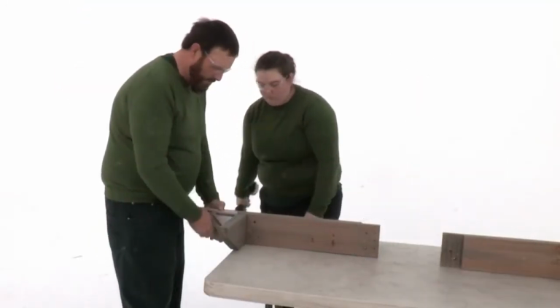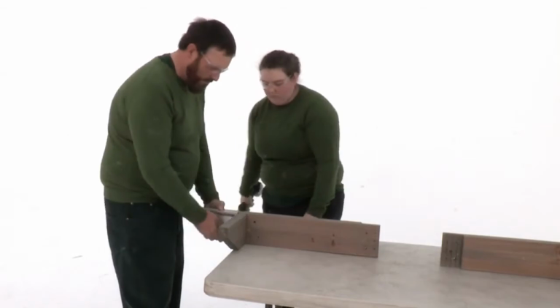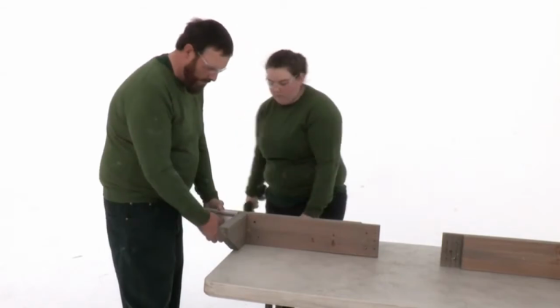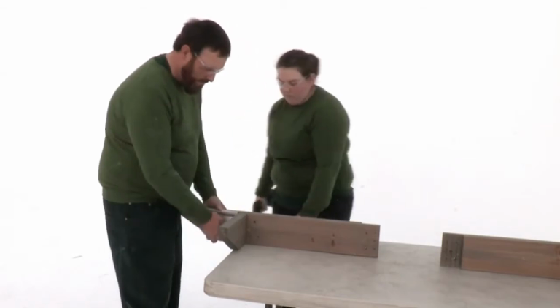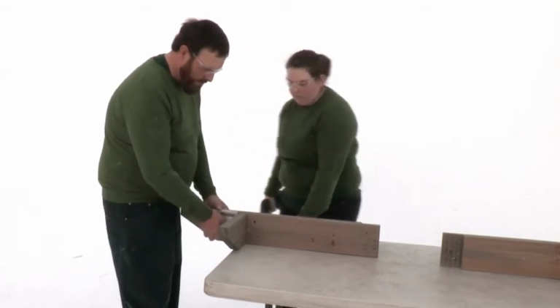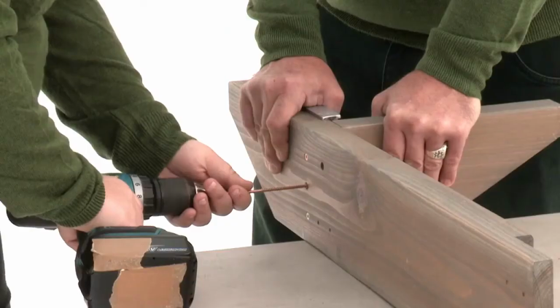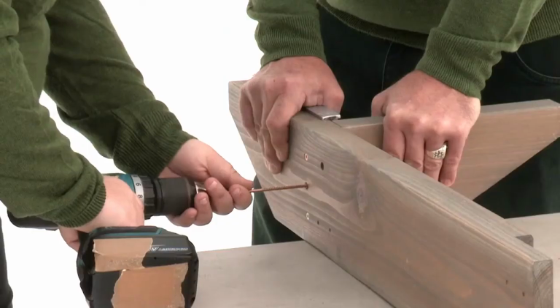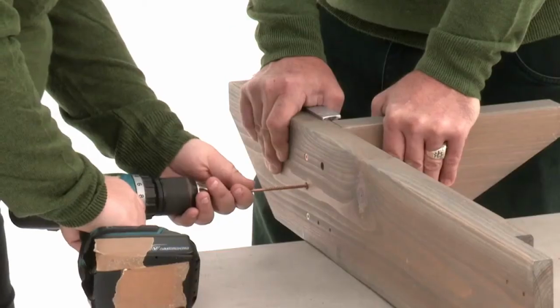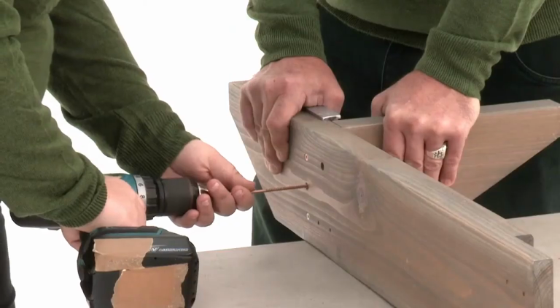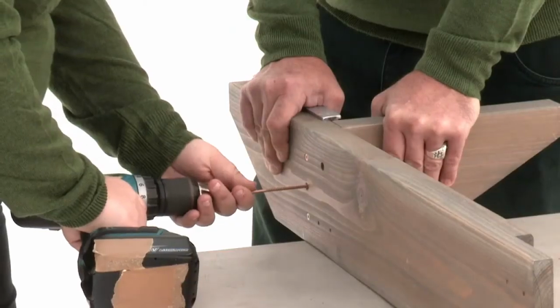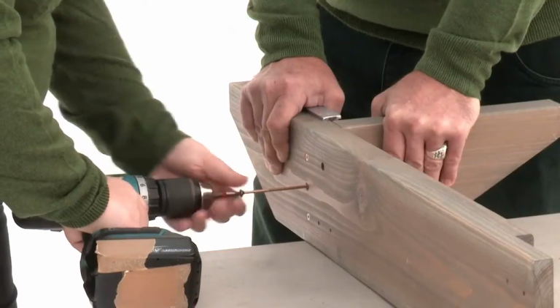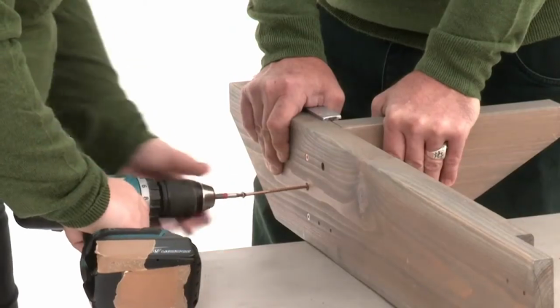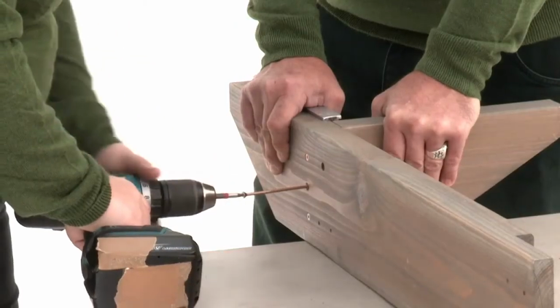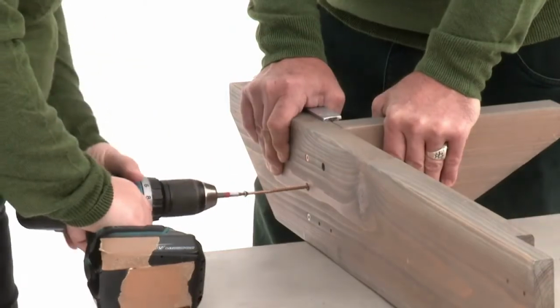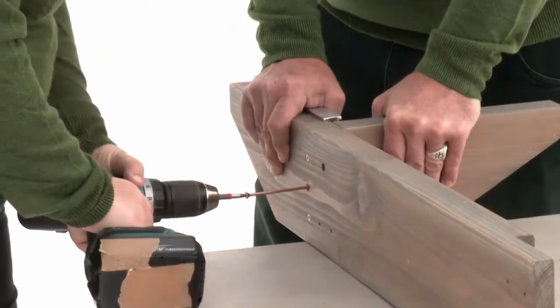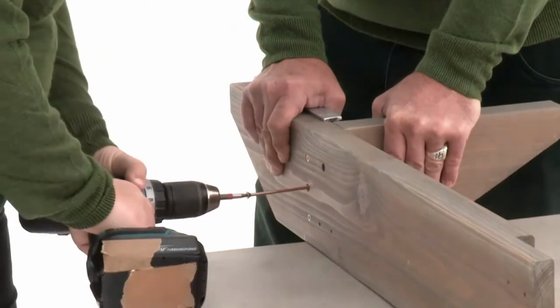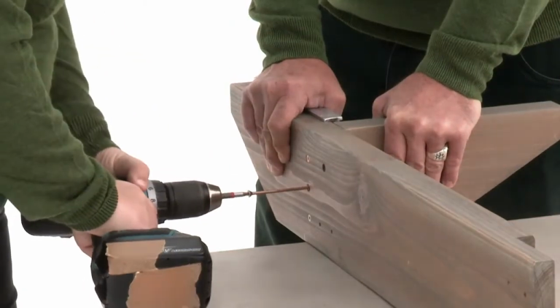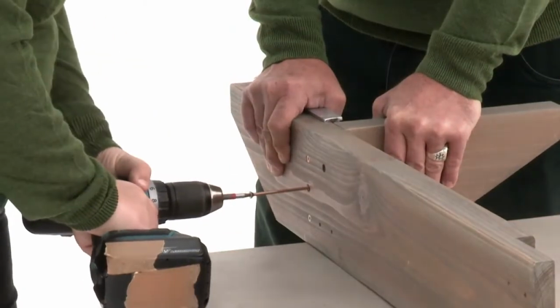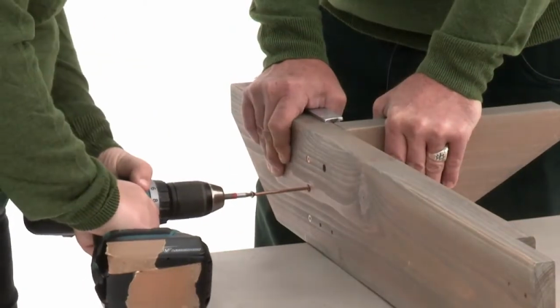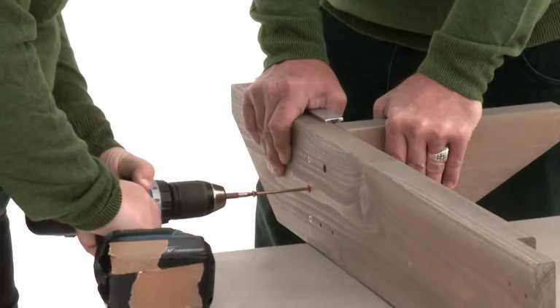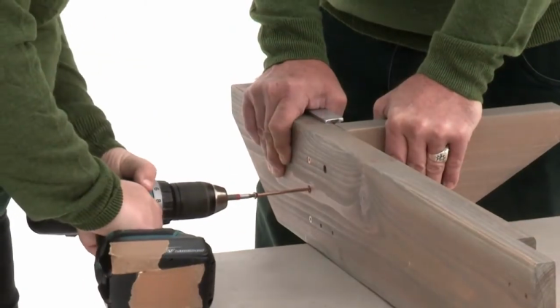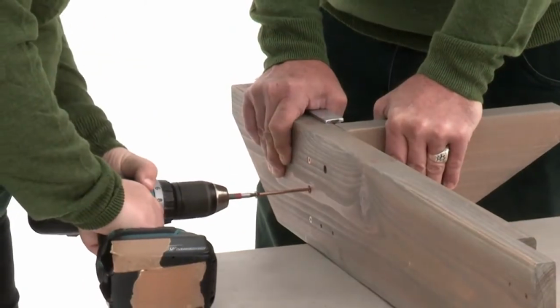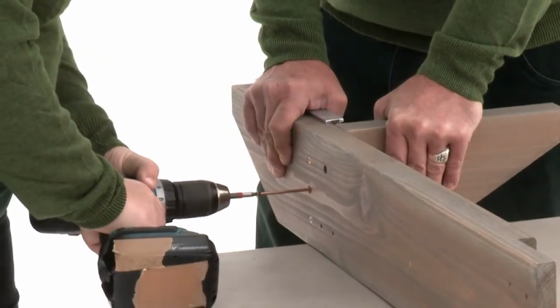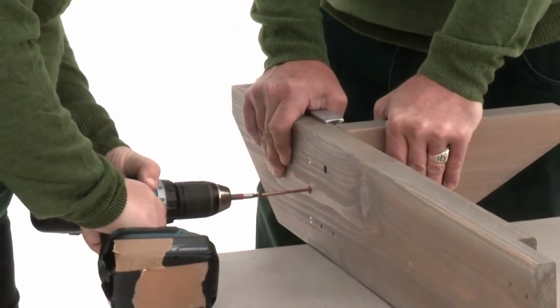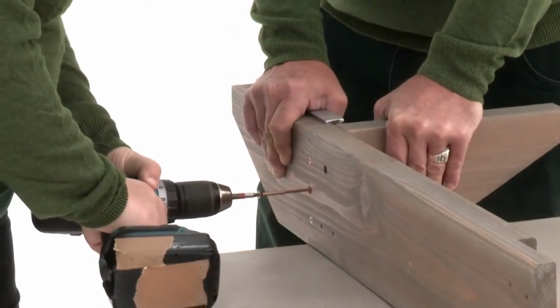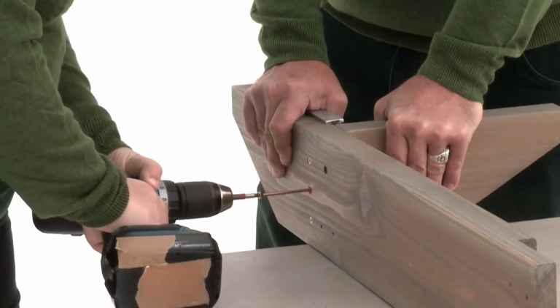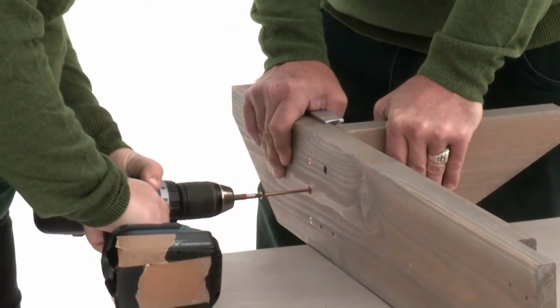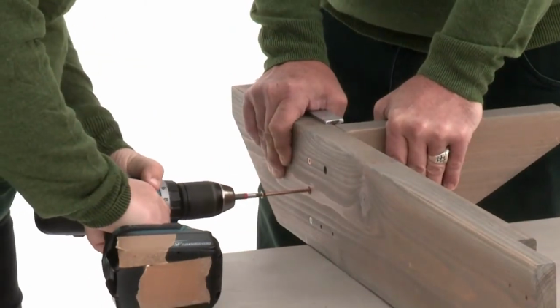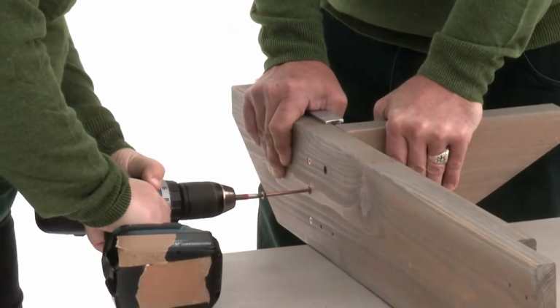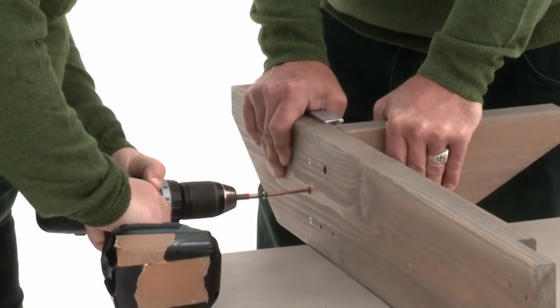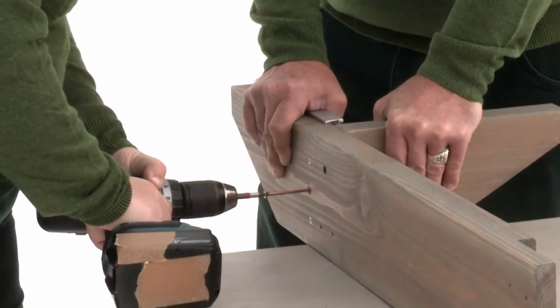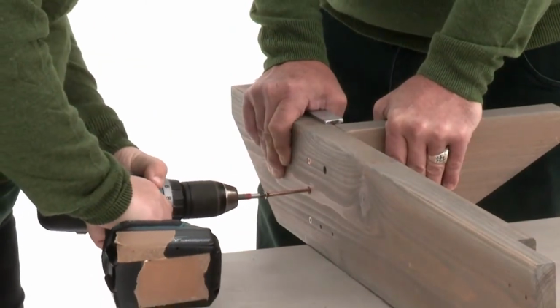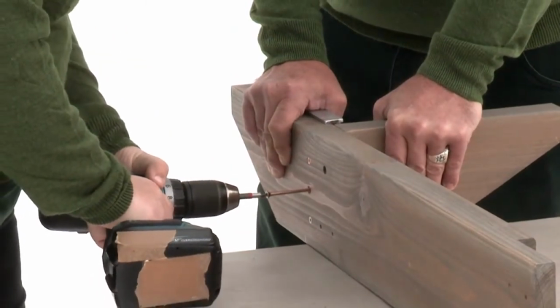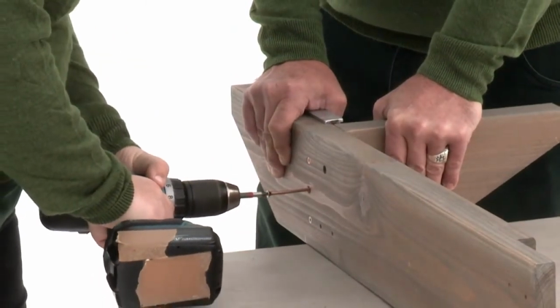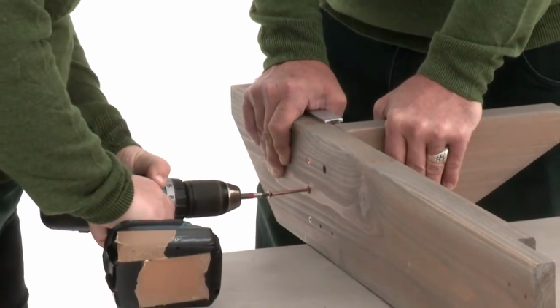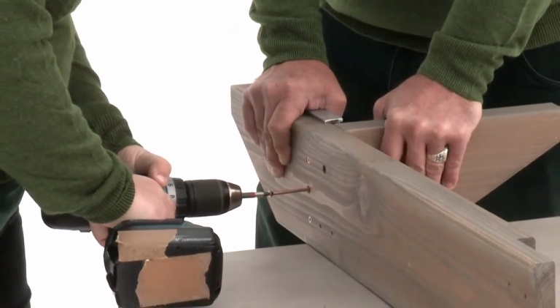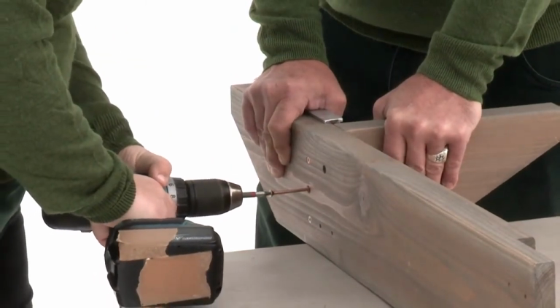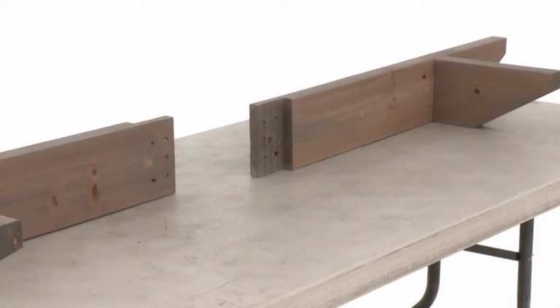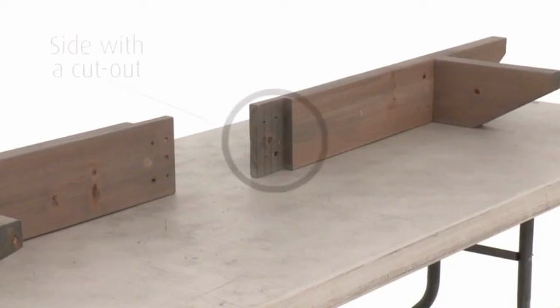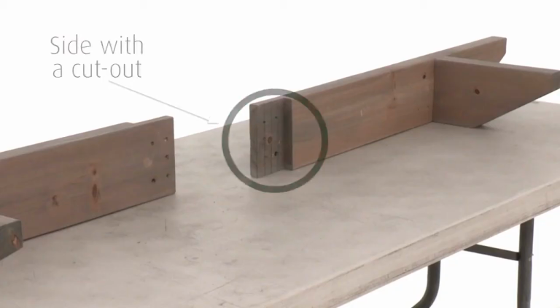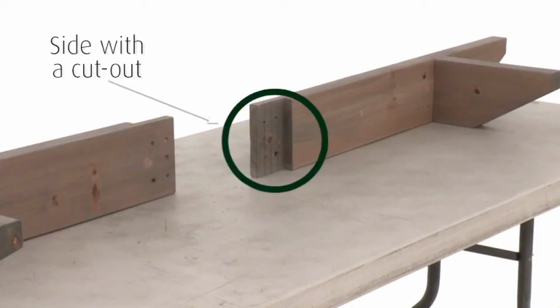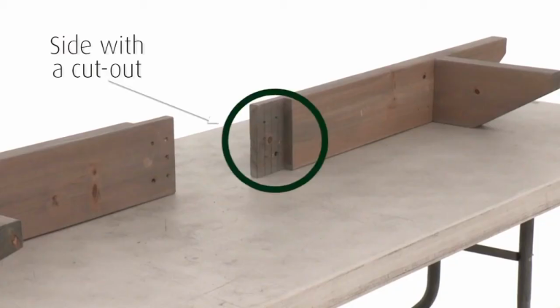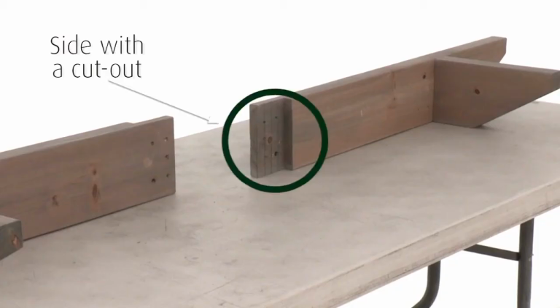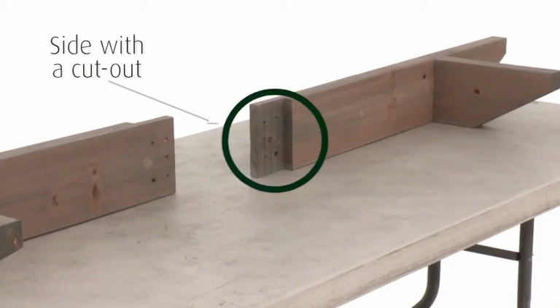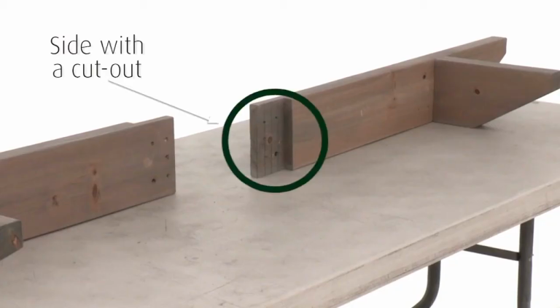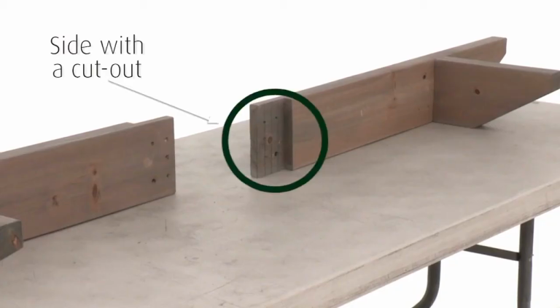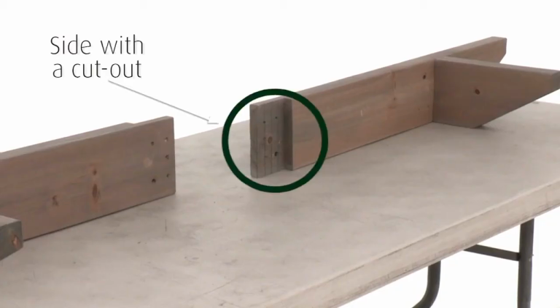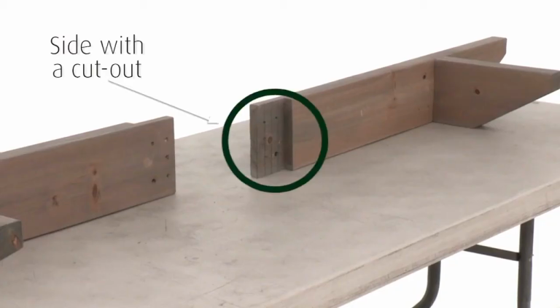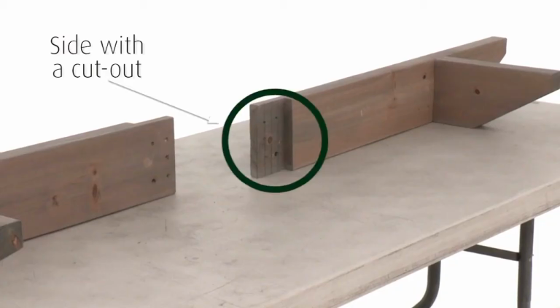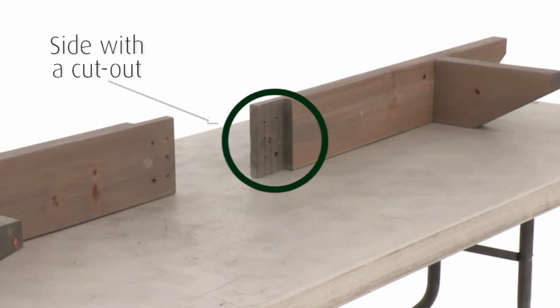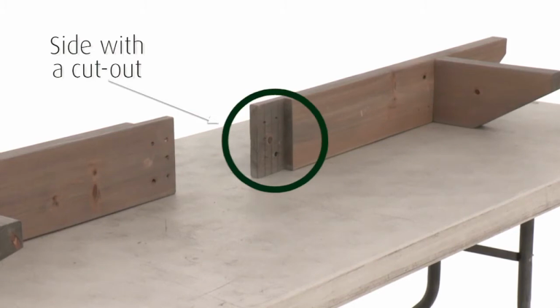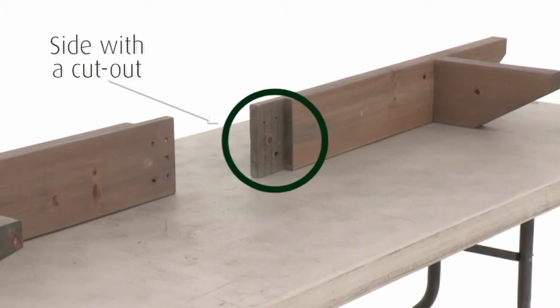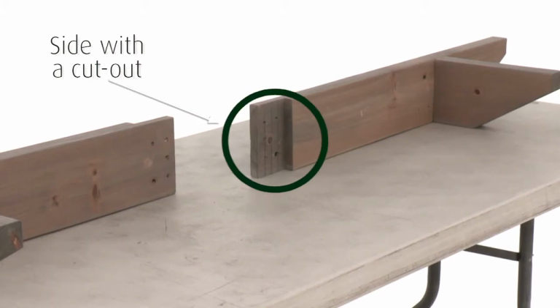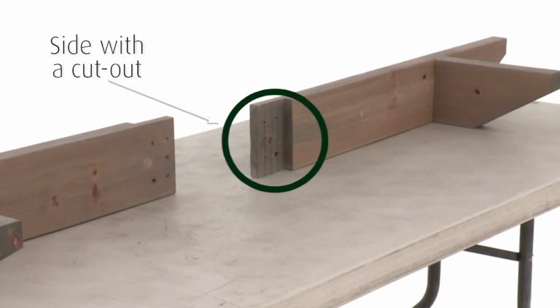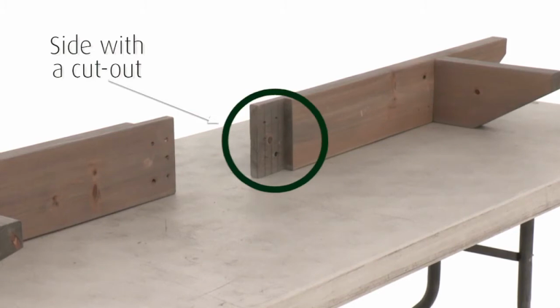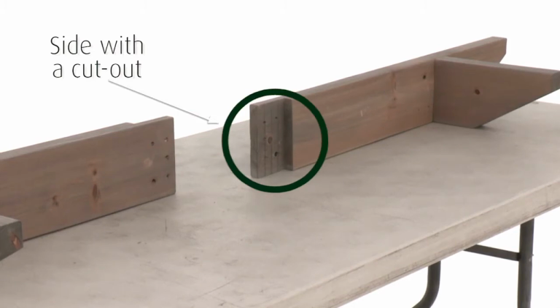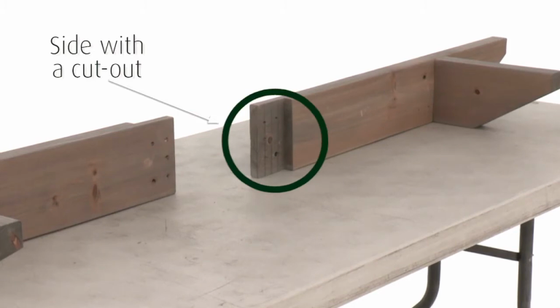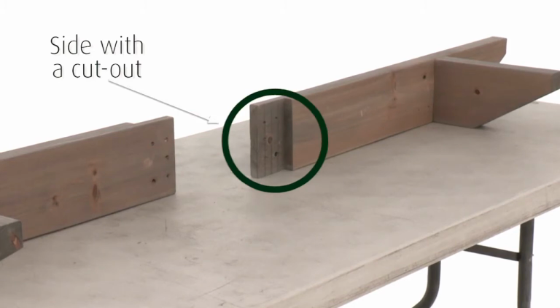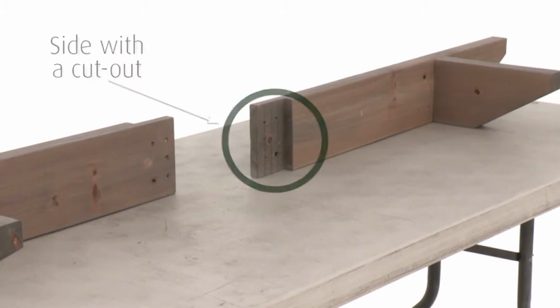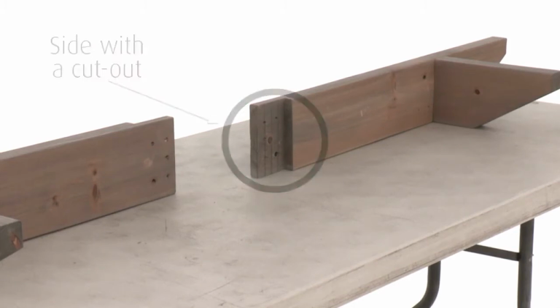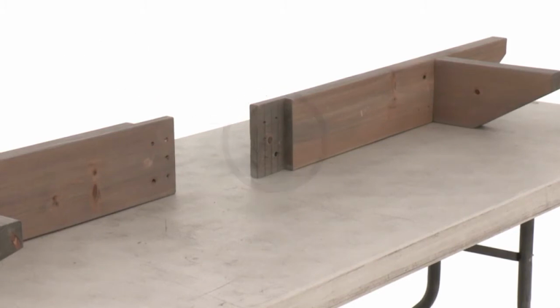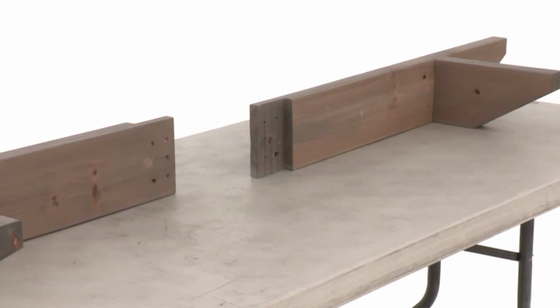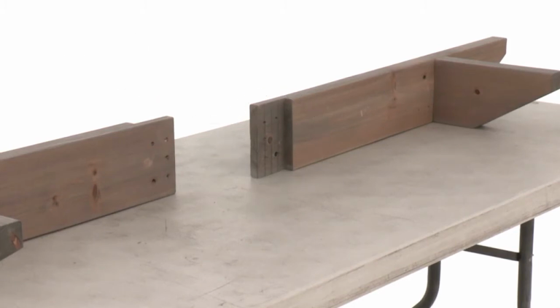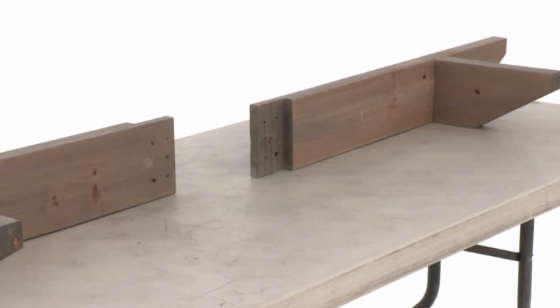Then make two more beam end assemblies, this time on the side with the cutout, so that you'll have two of each.